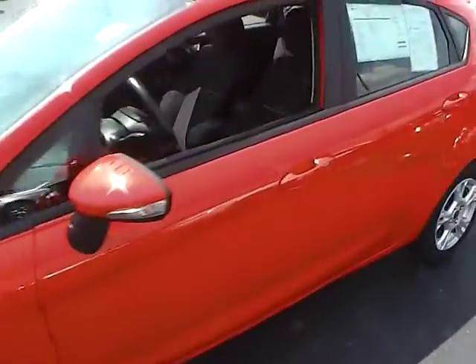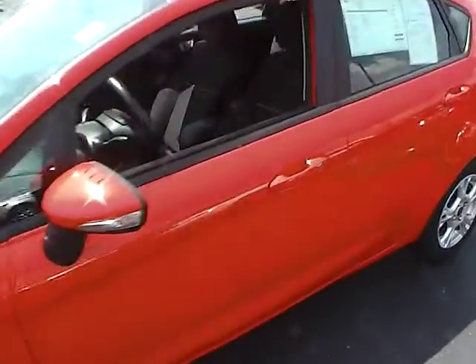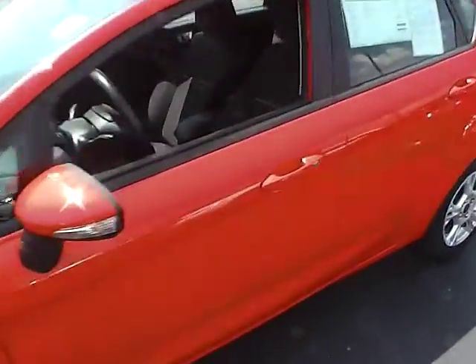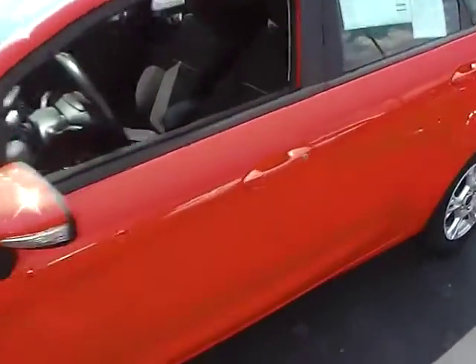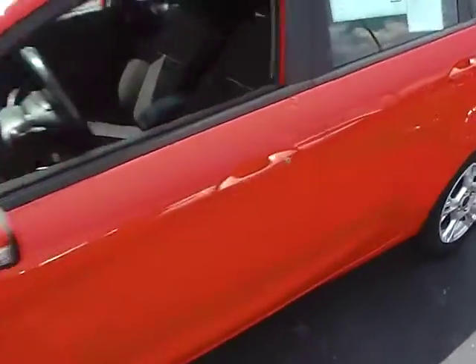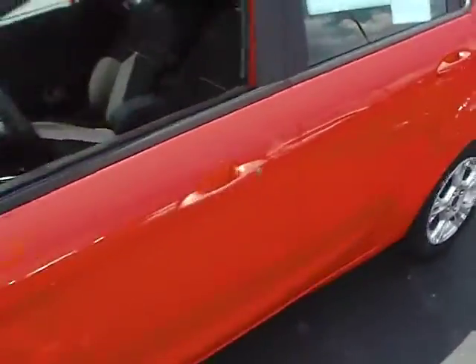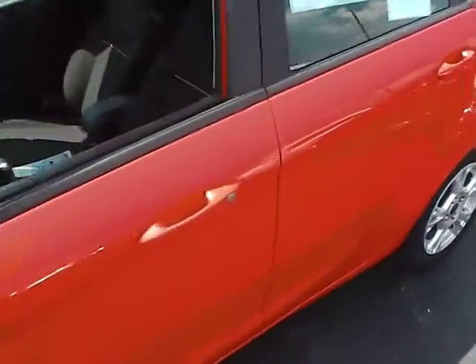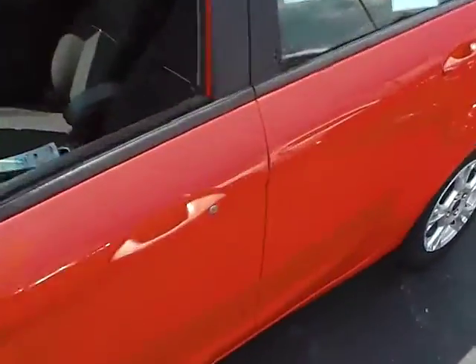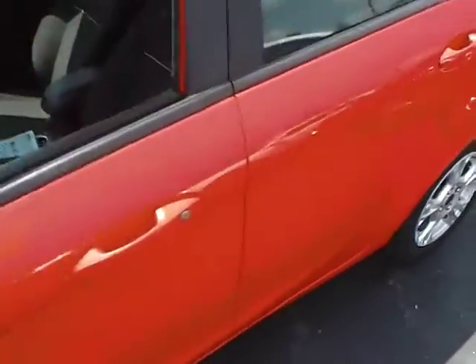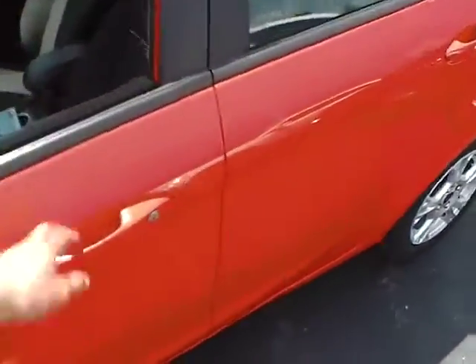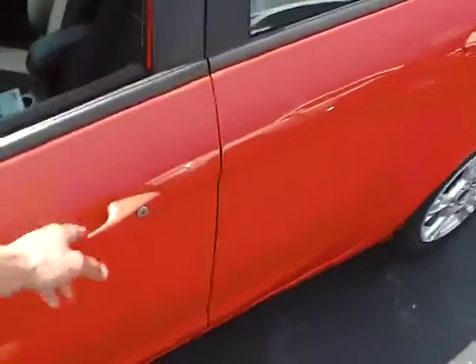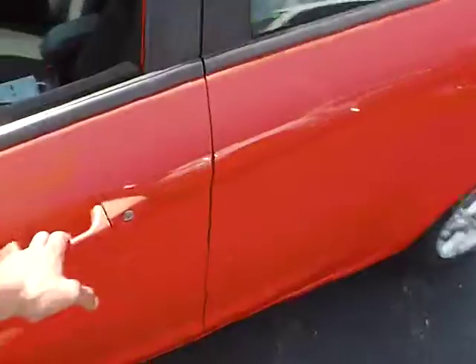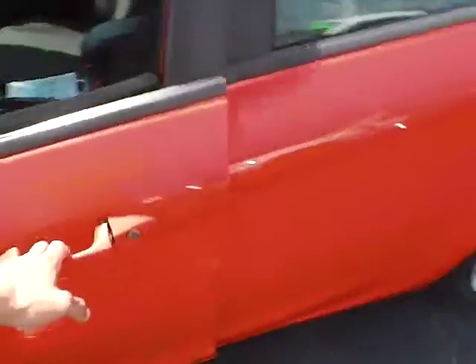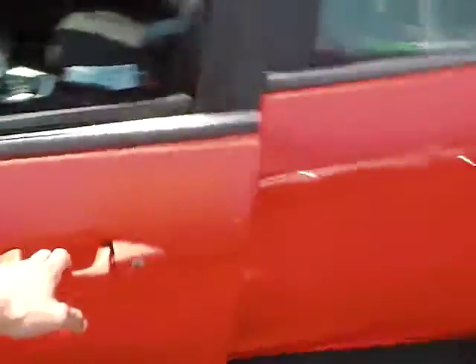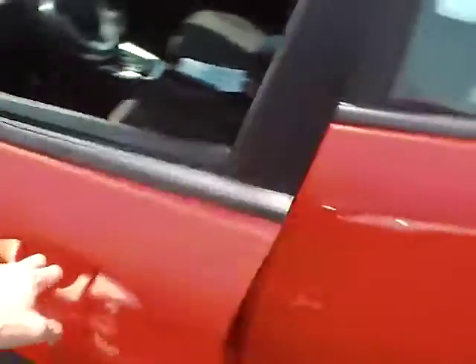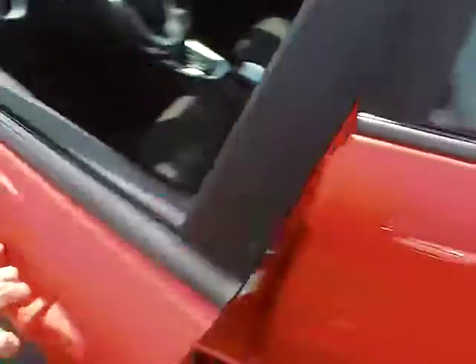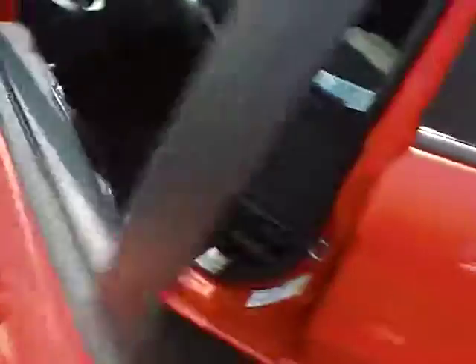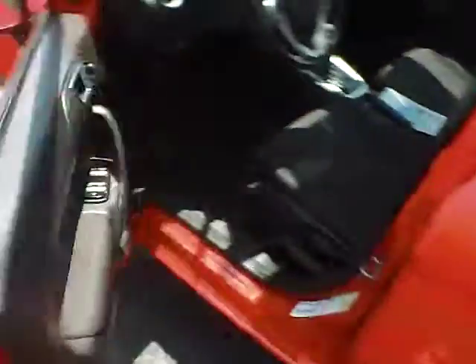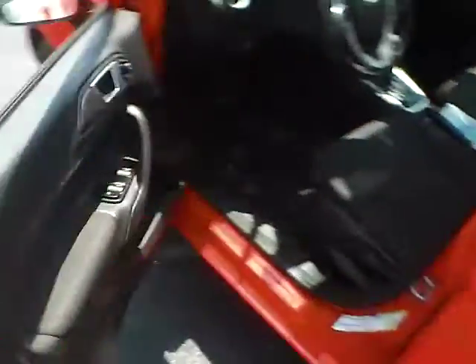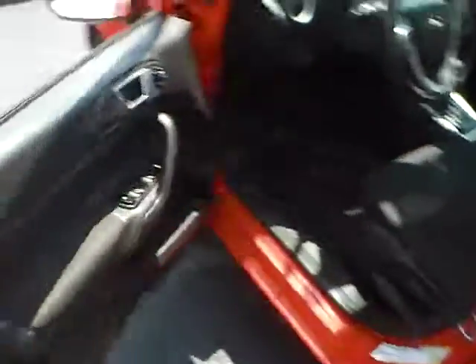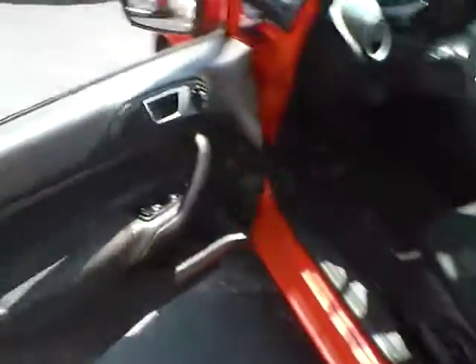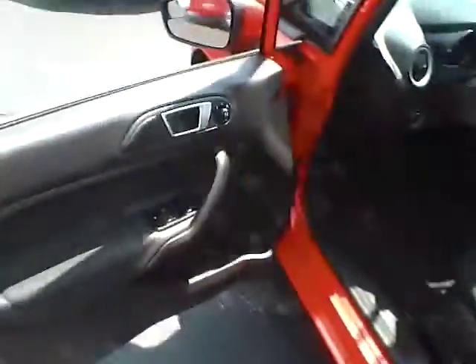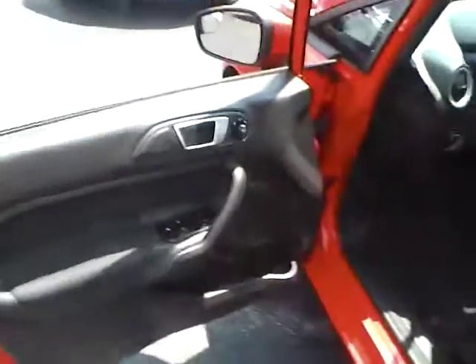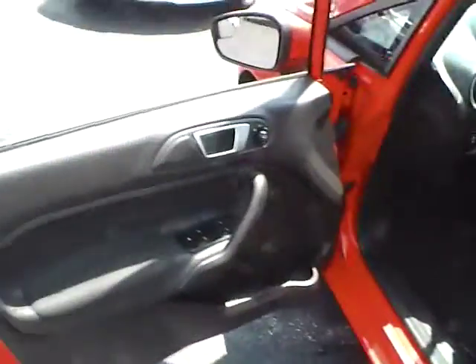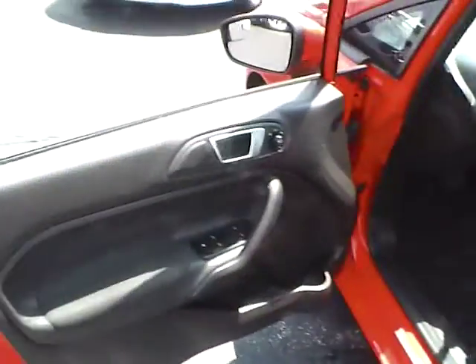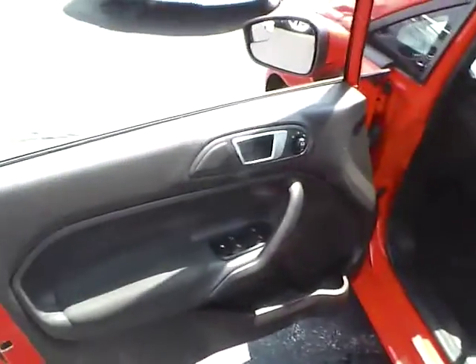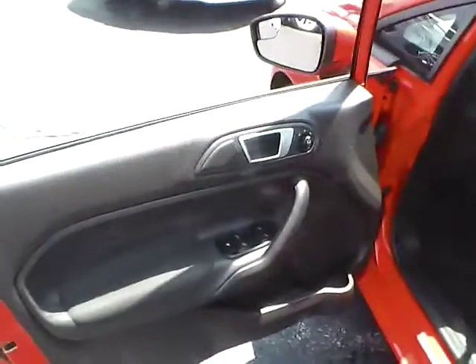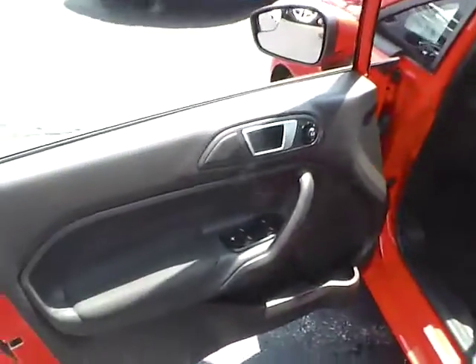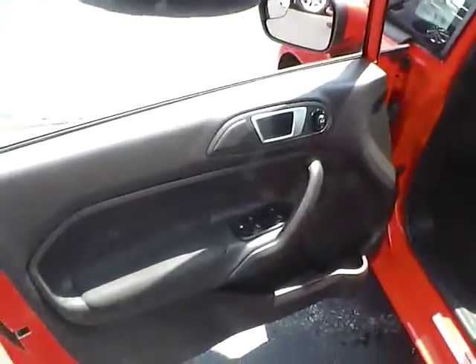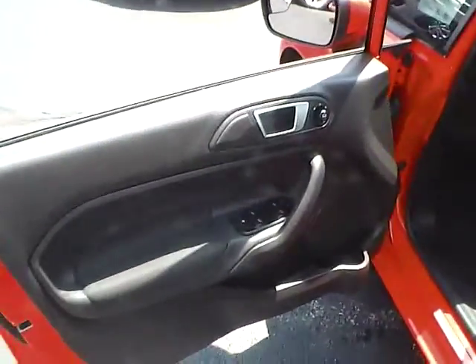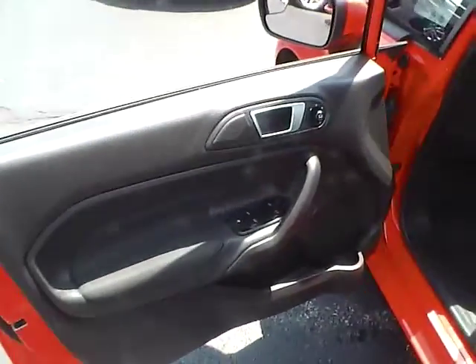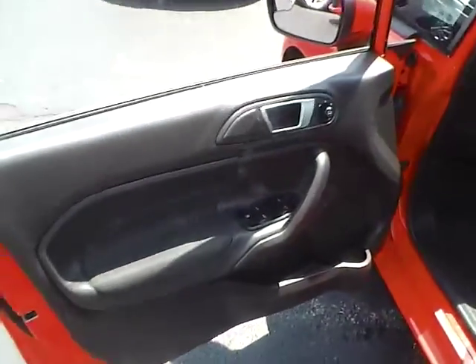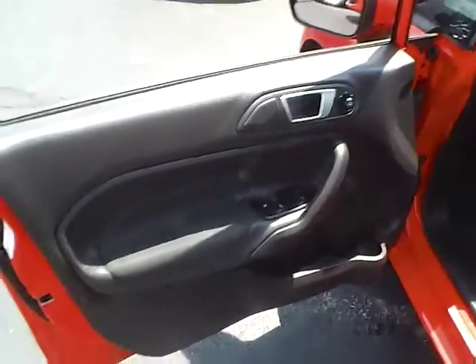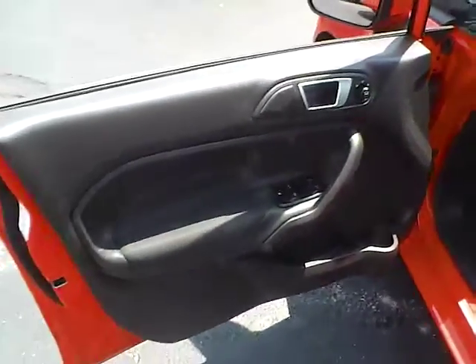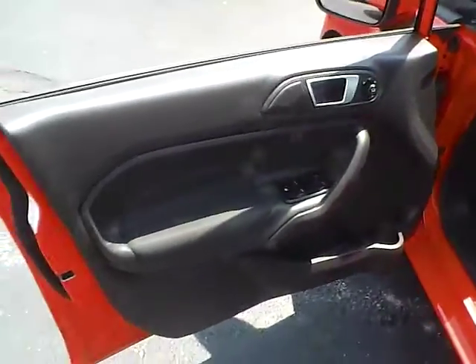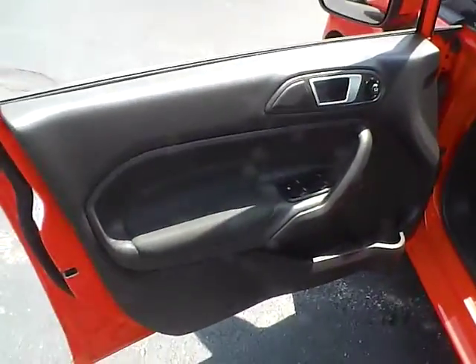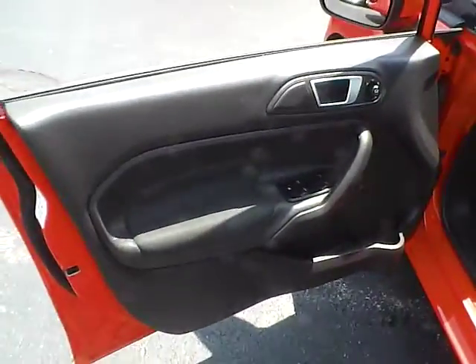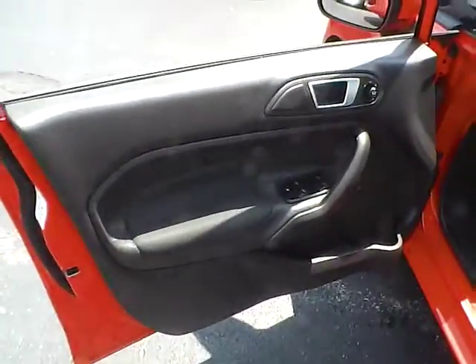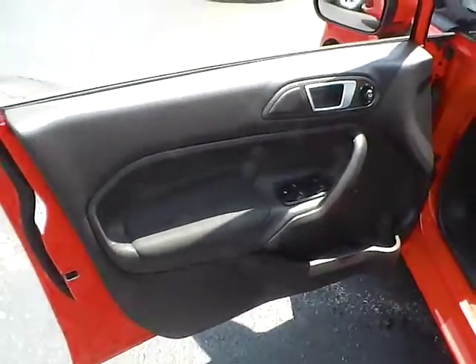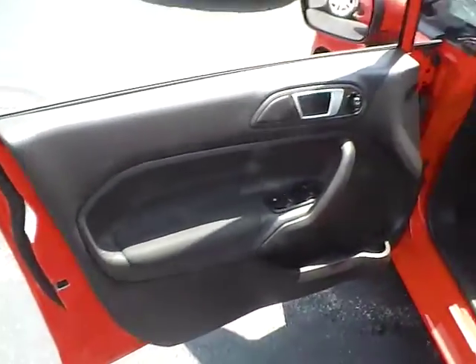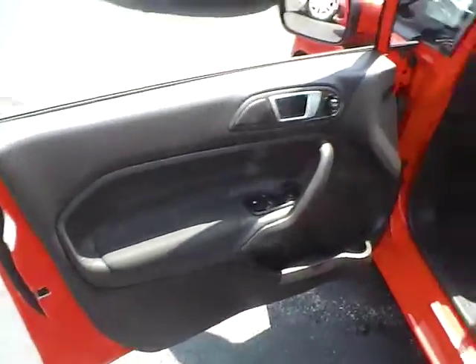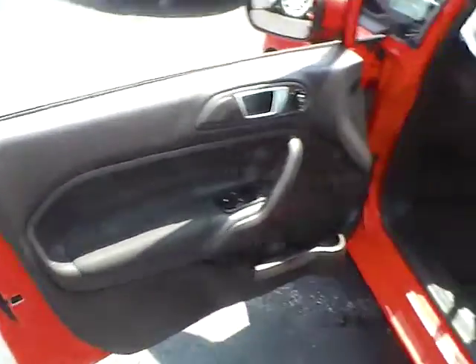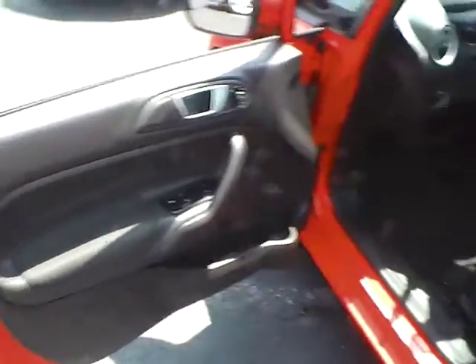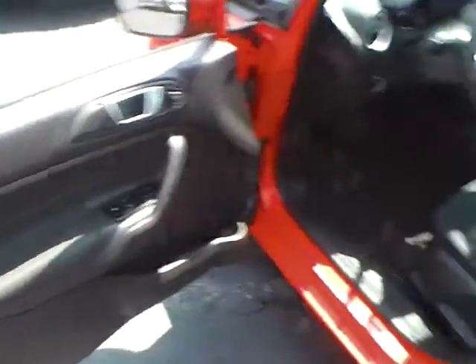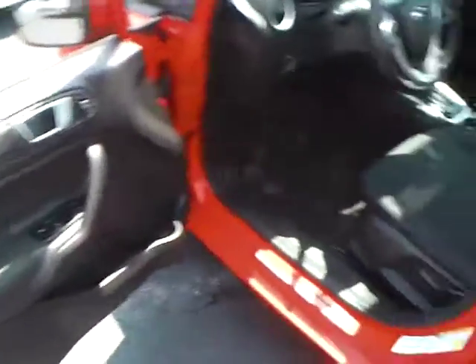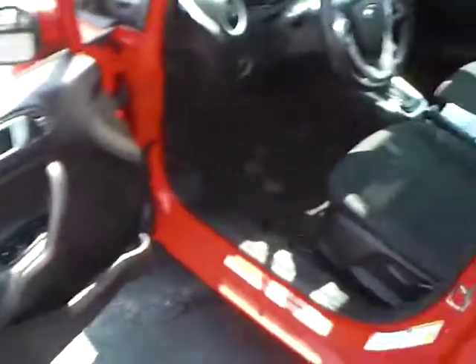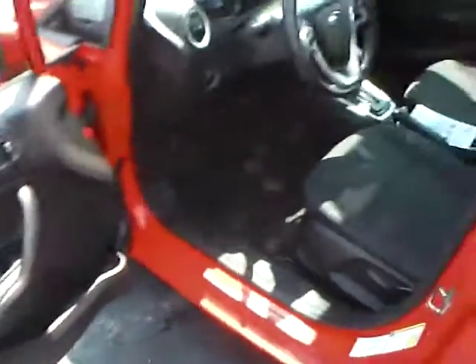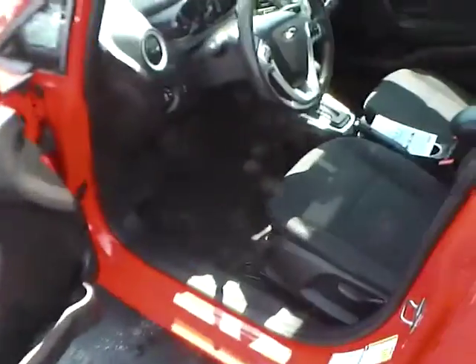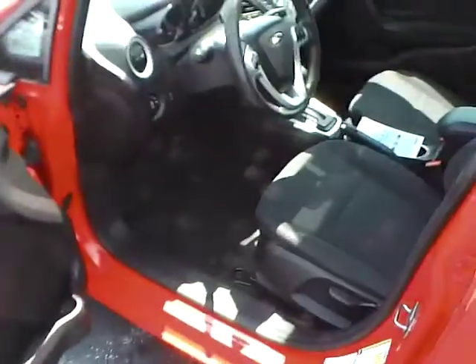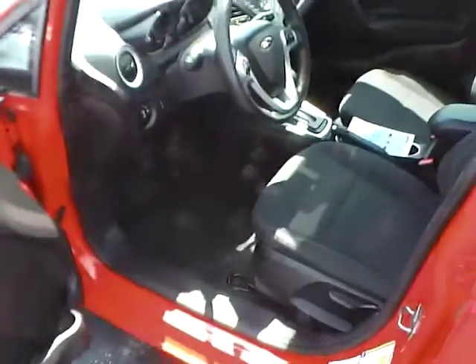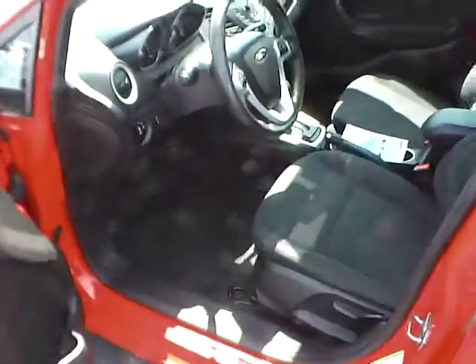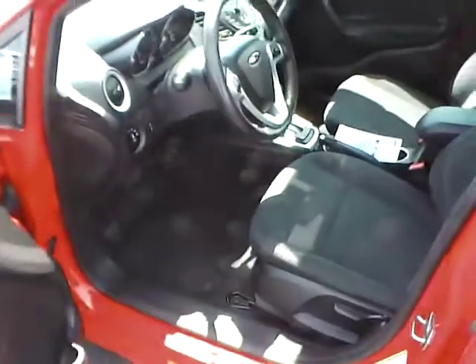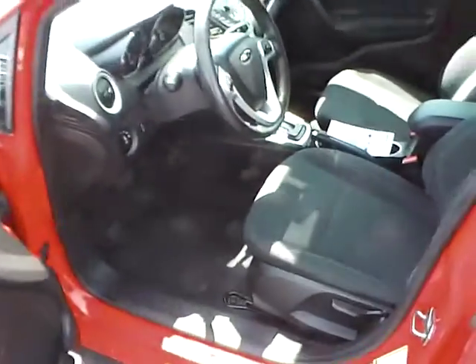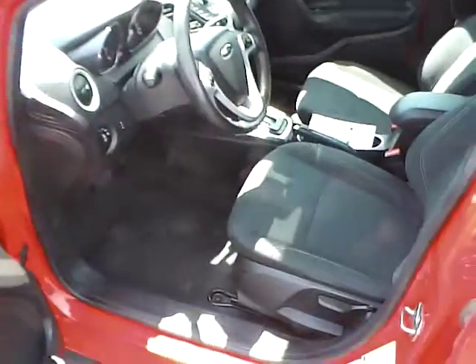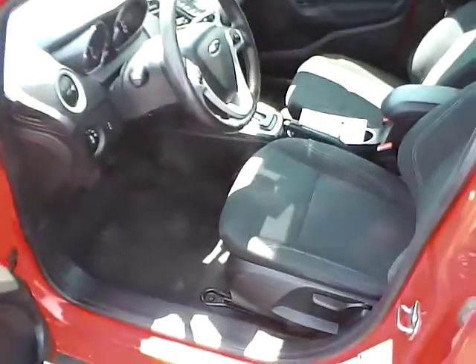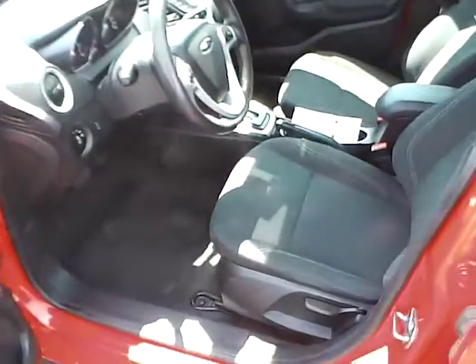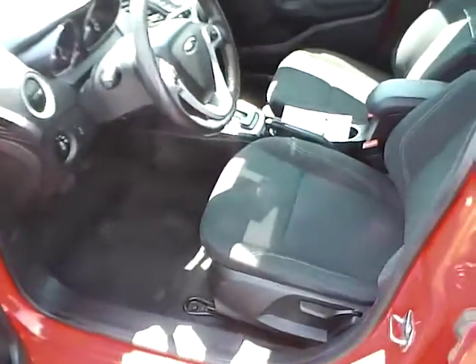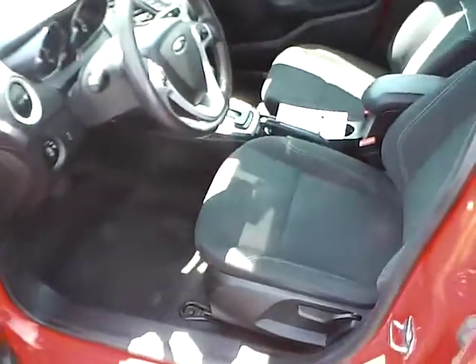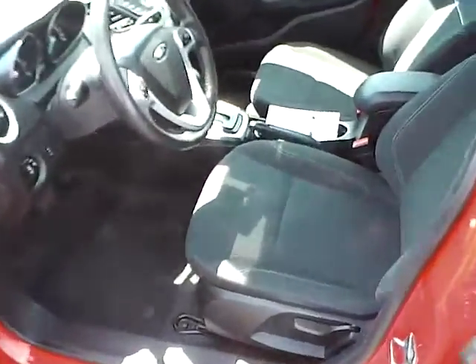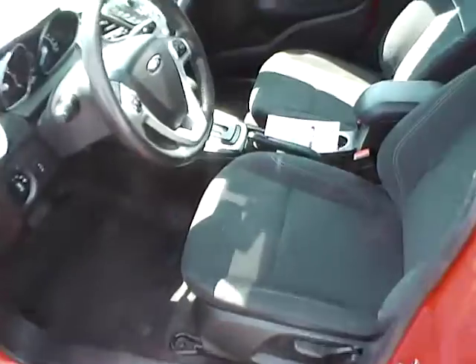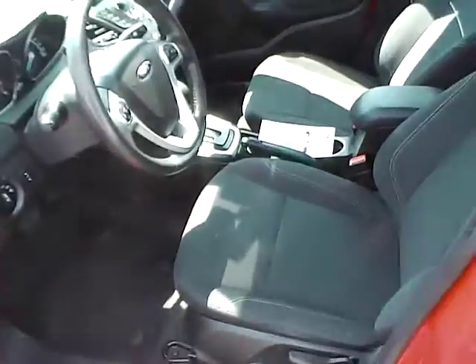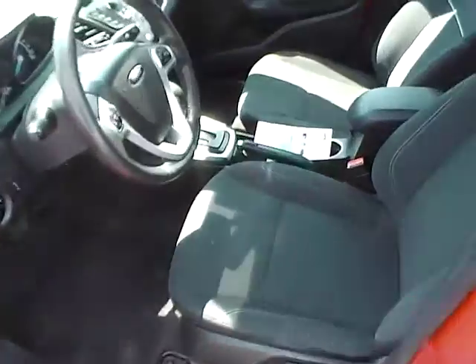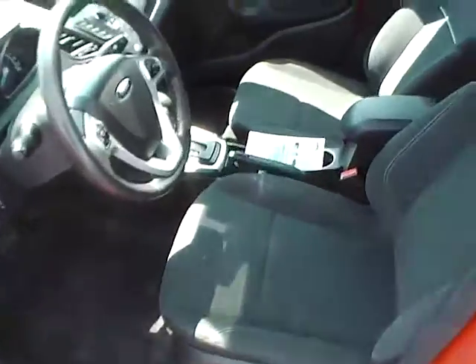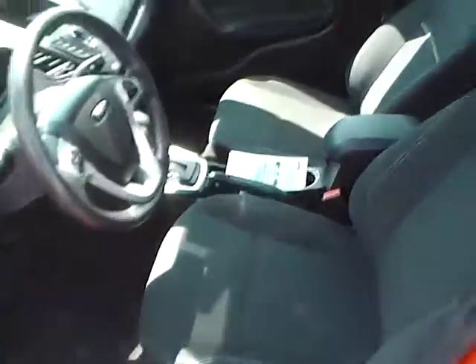The vehicle includes keyless entry, power locks, power windows, and power mirrors. The interior is in excellent condition as well.